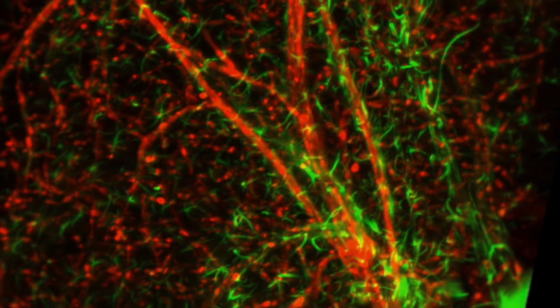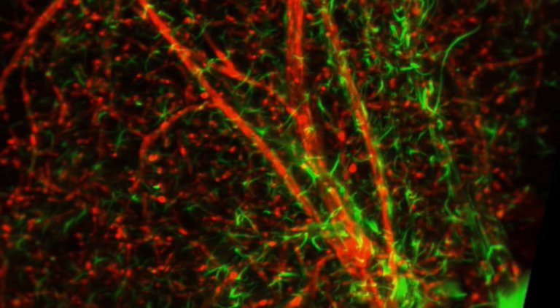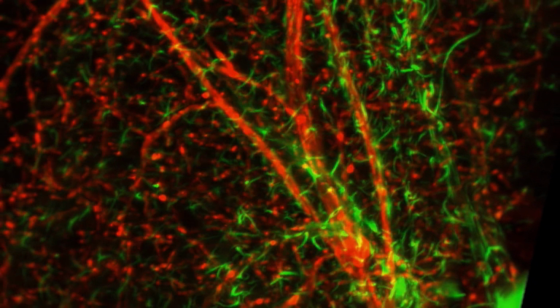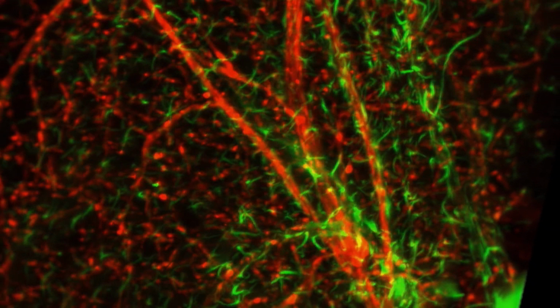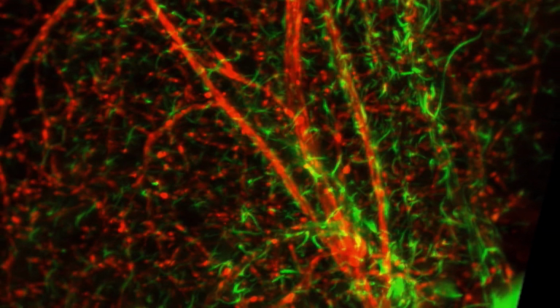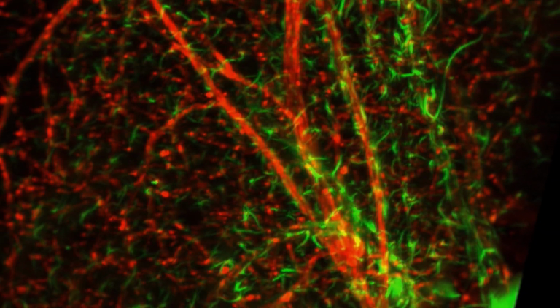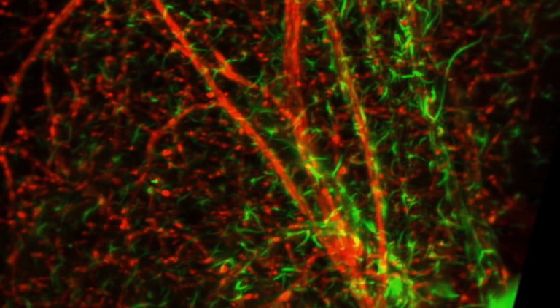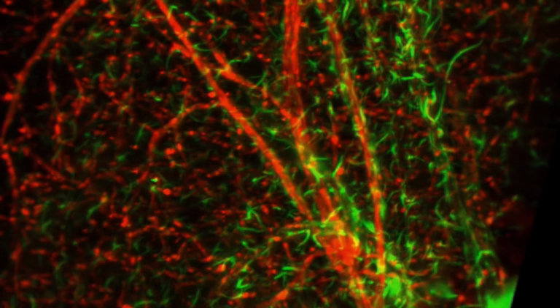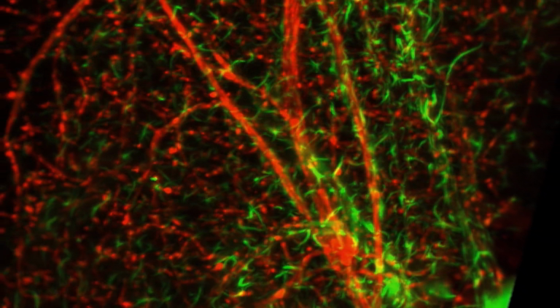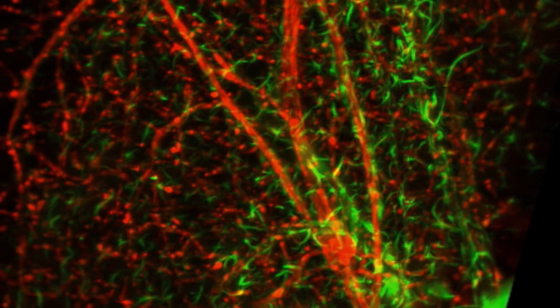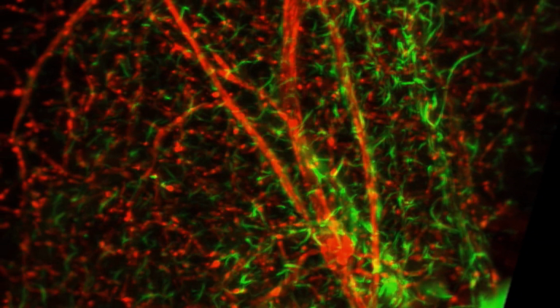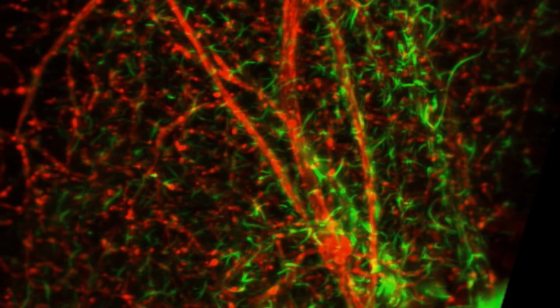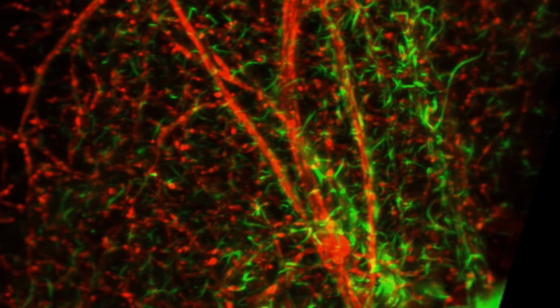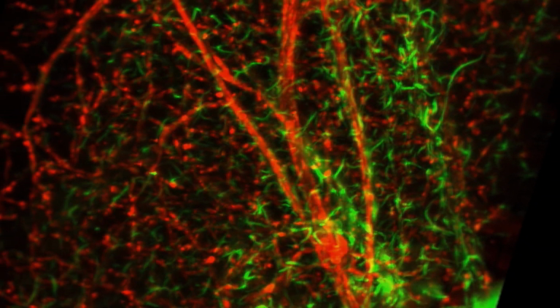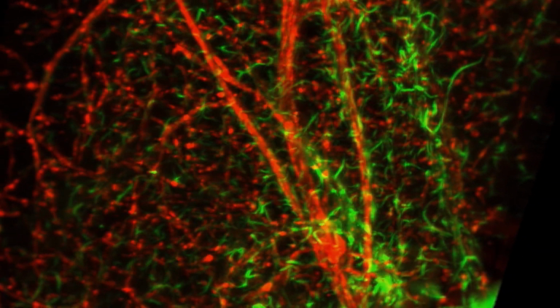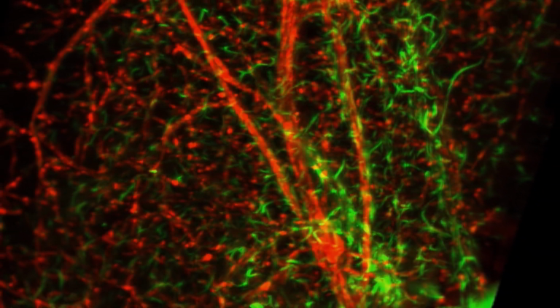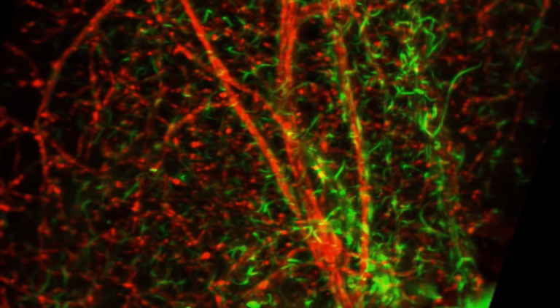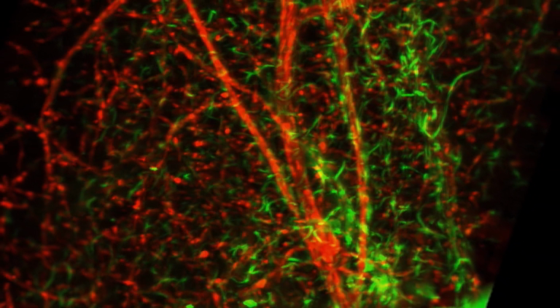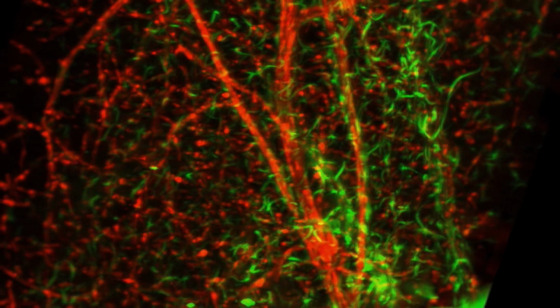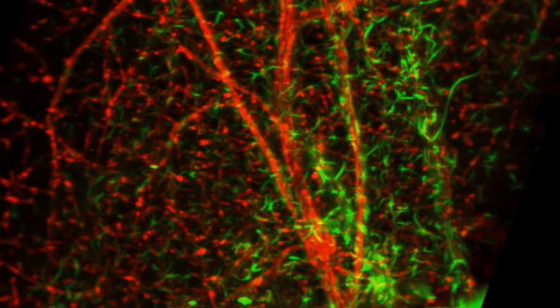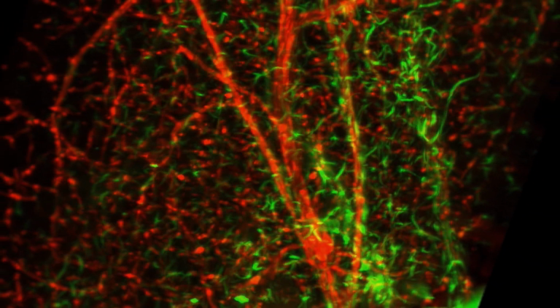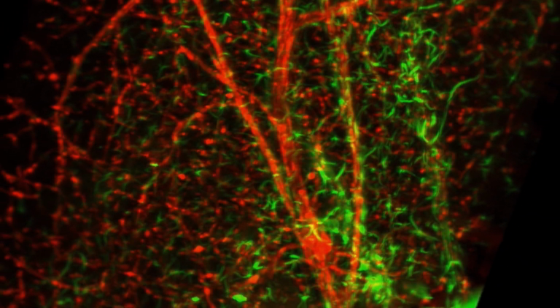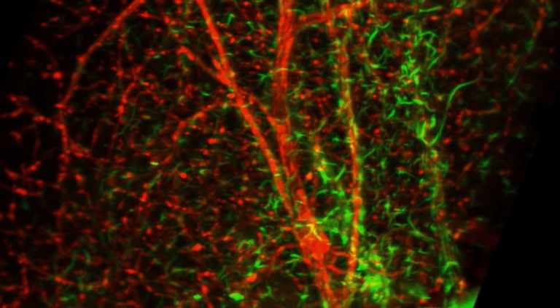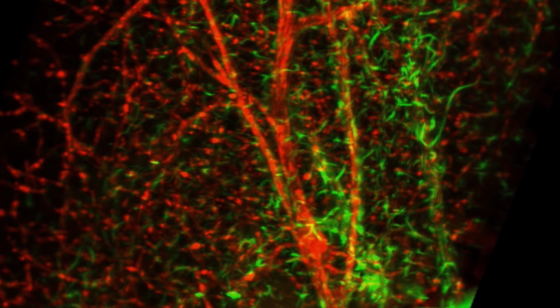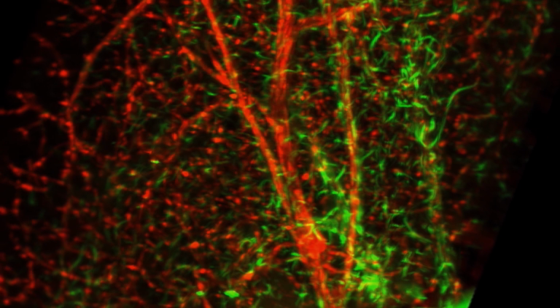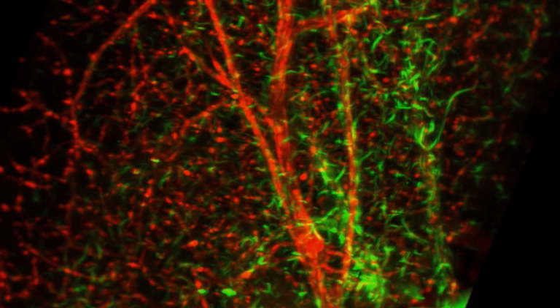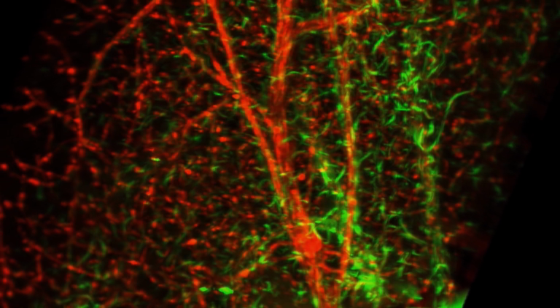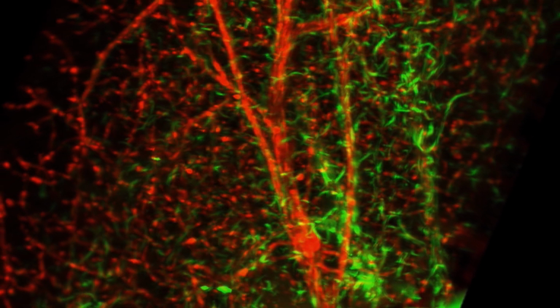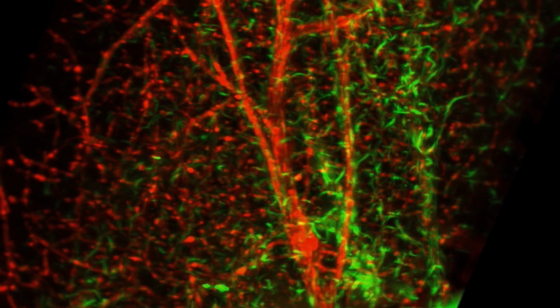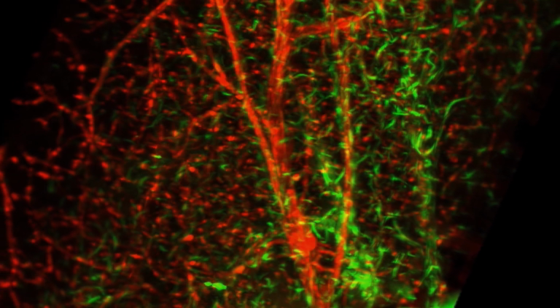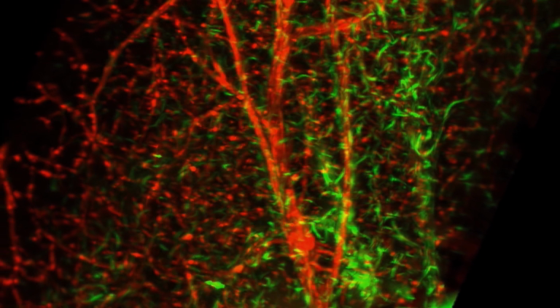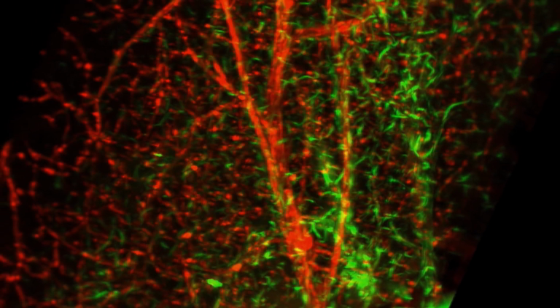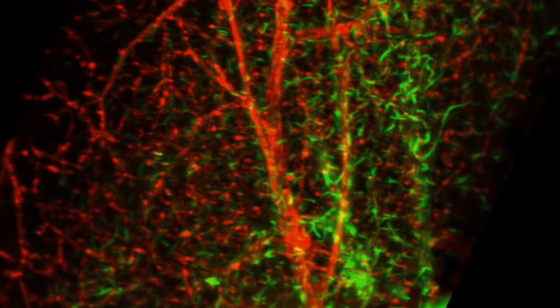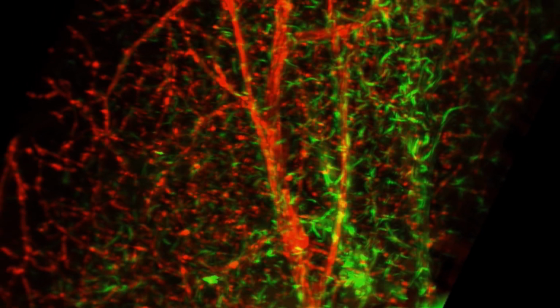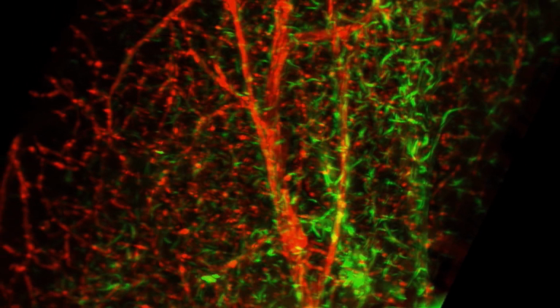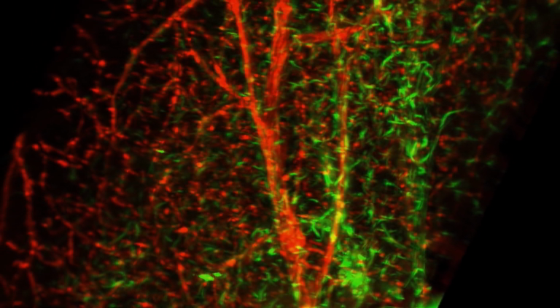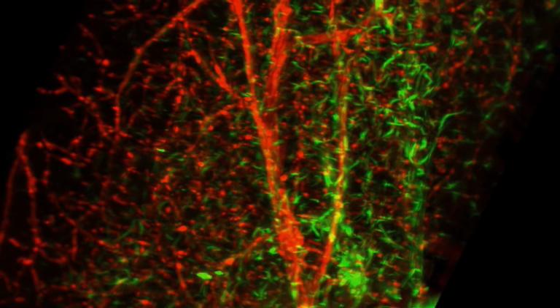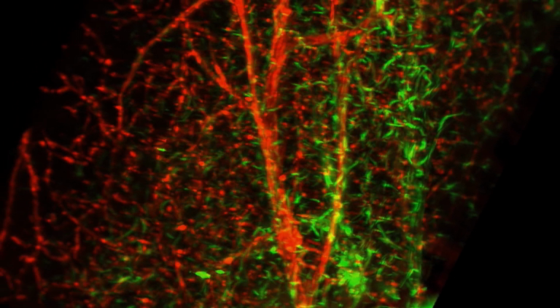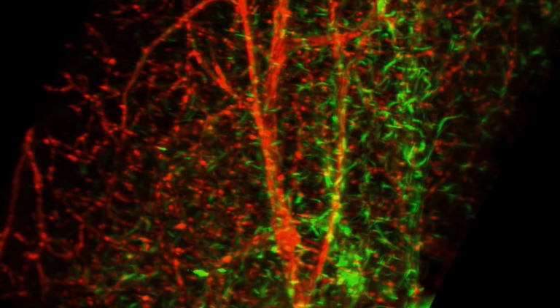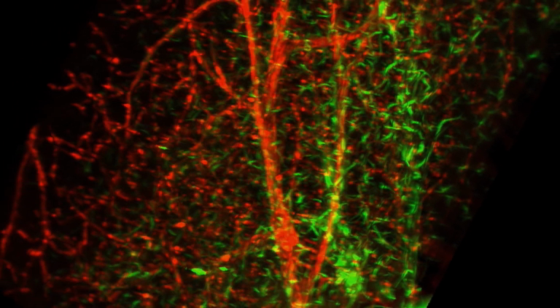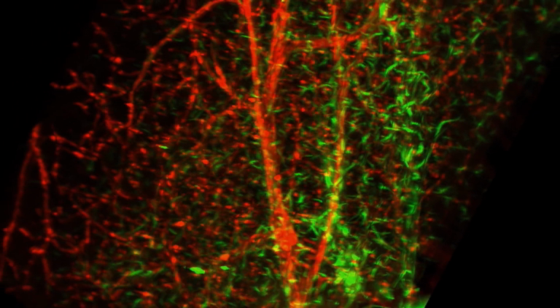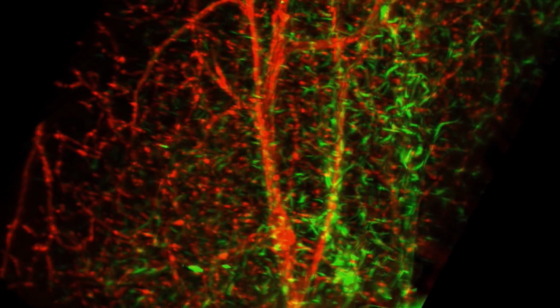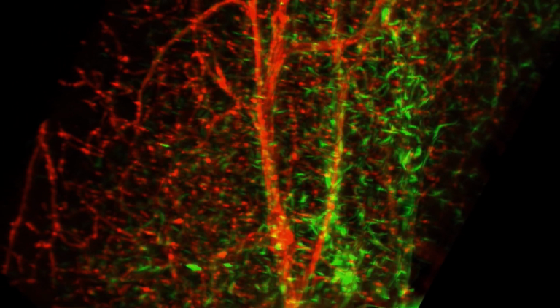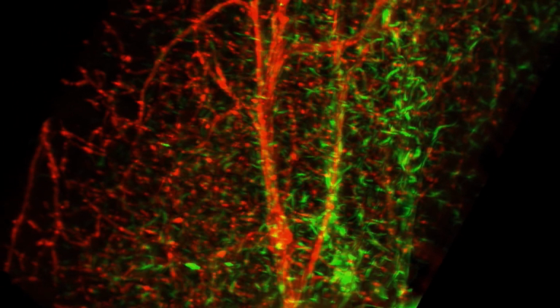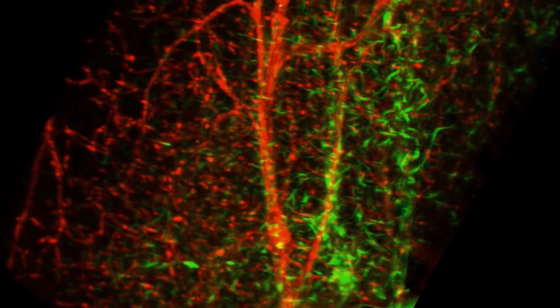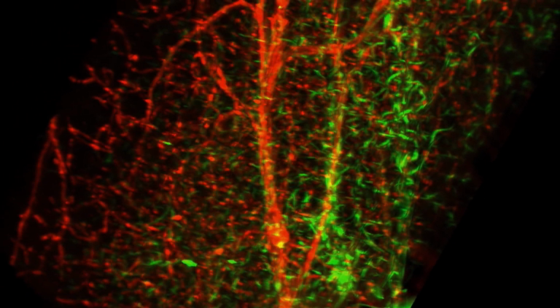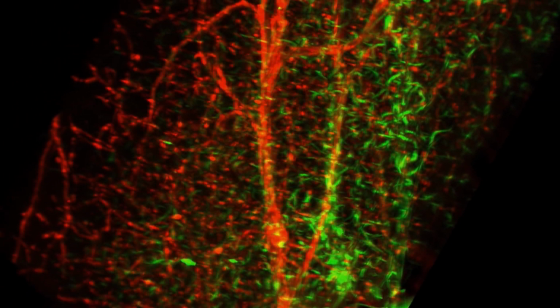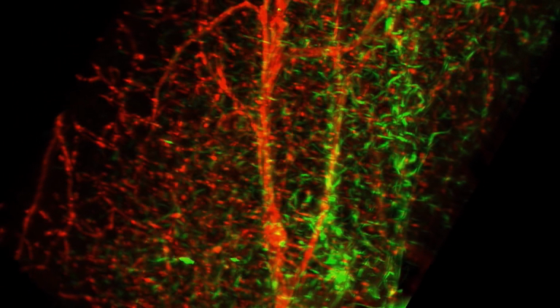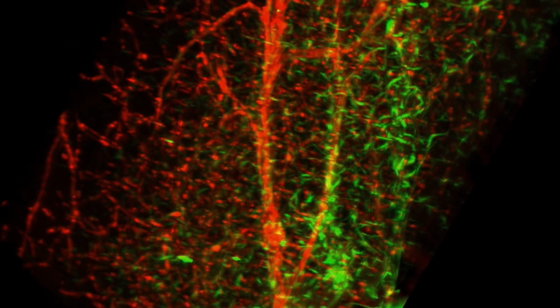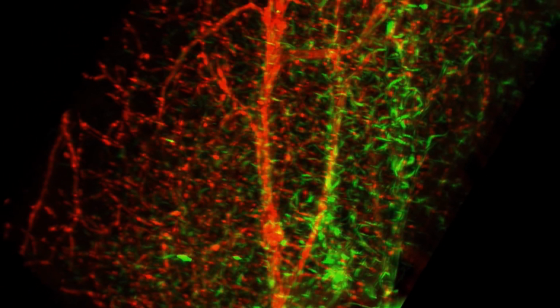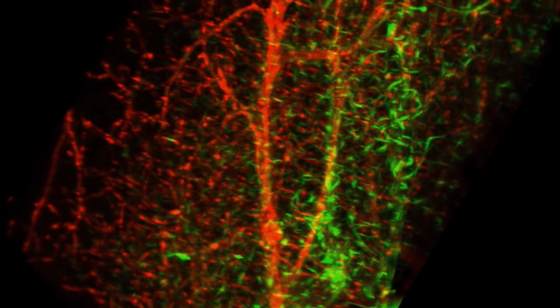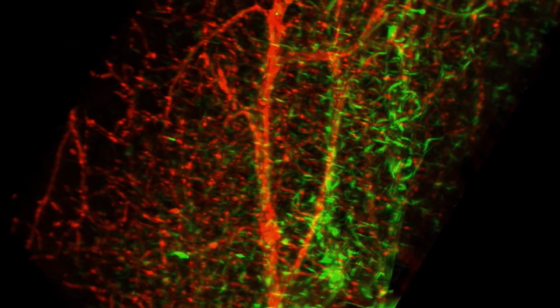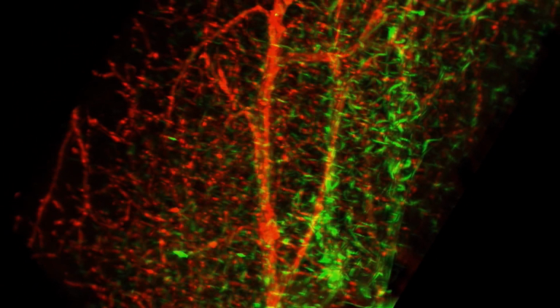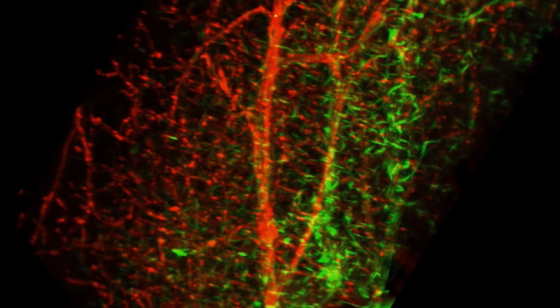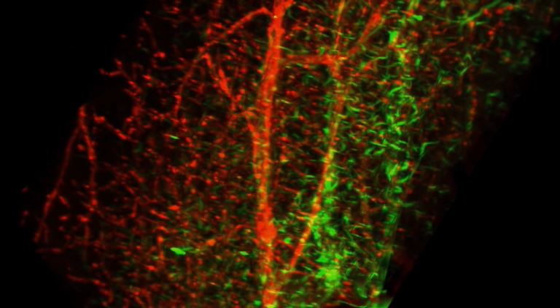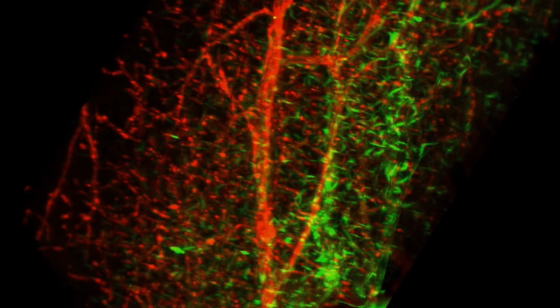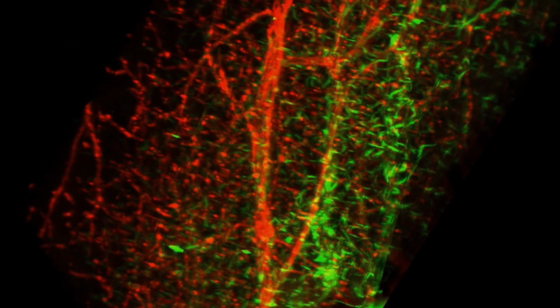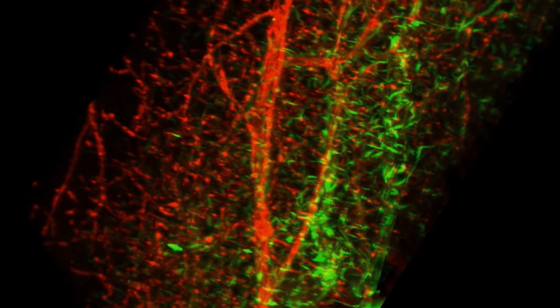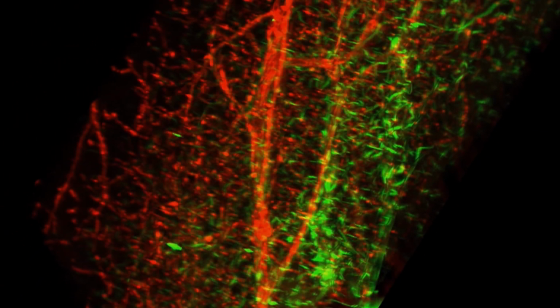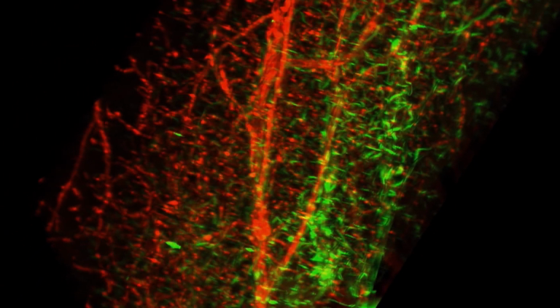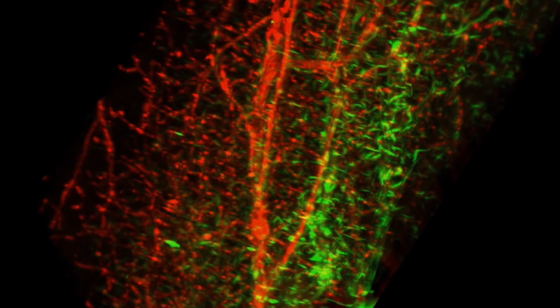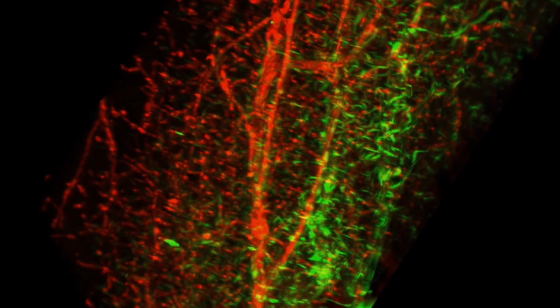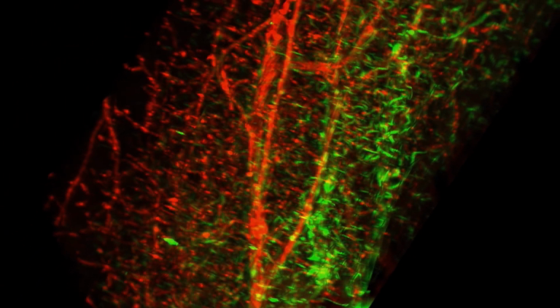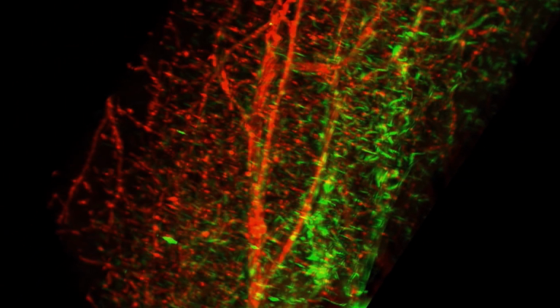hinders drugs from entering the brain, making drug development for diseases inside the brain especially difficult.